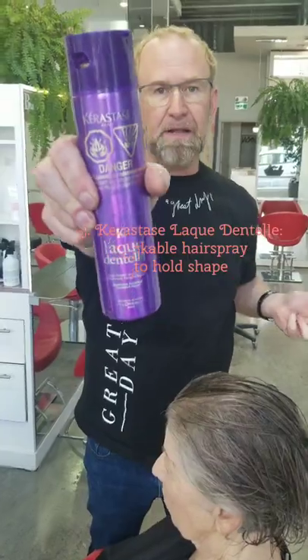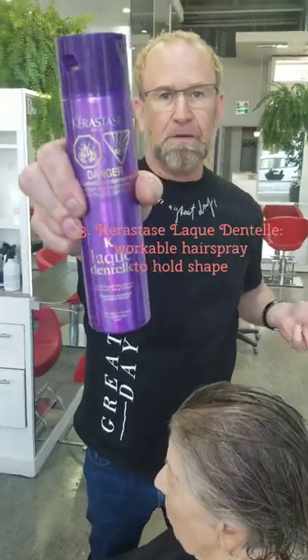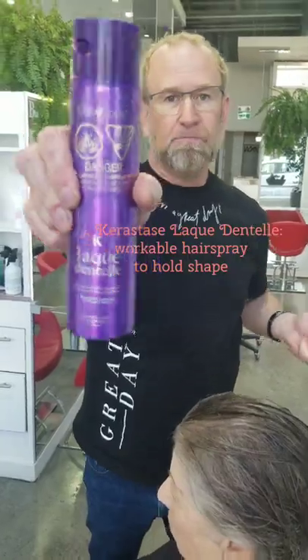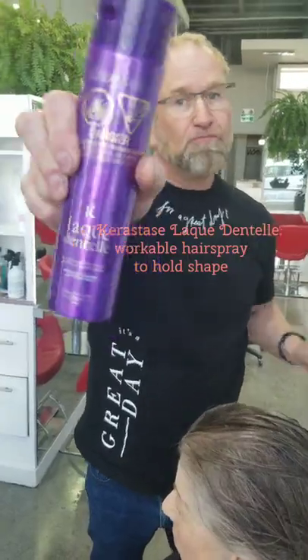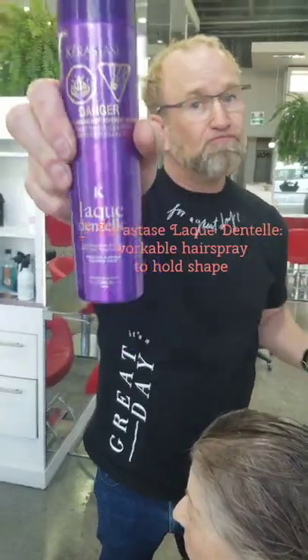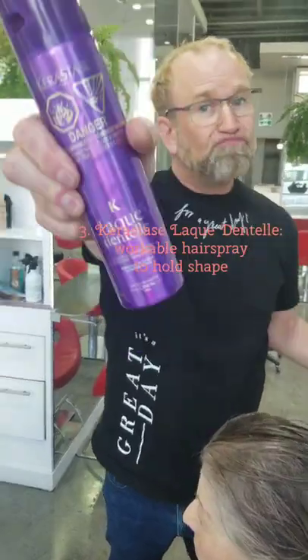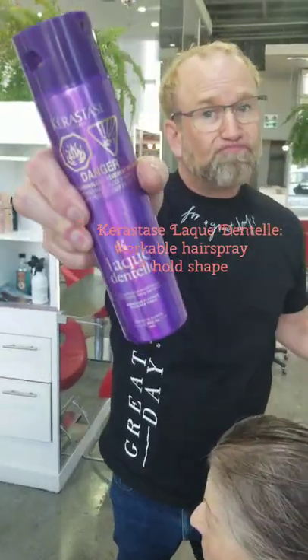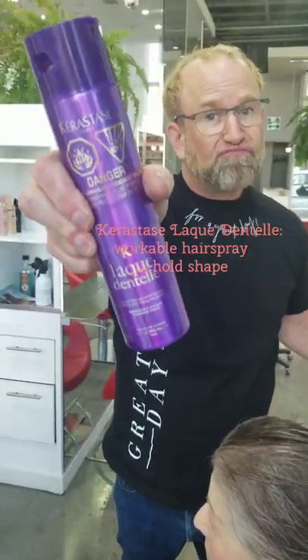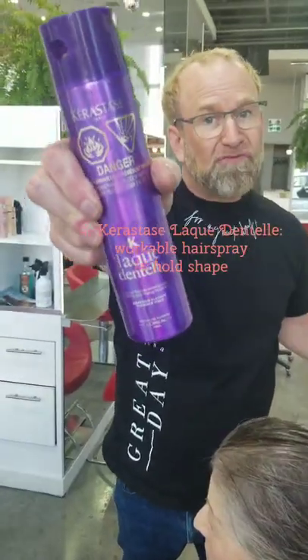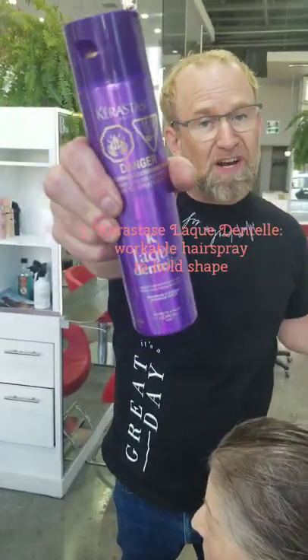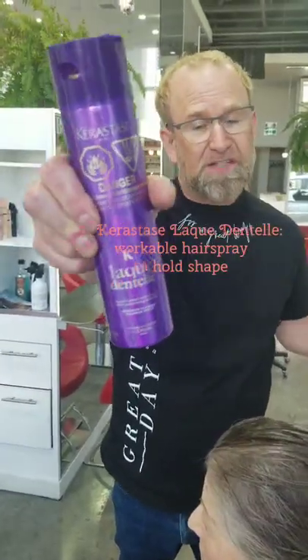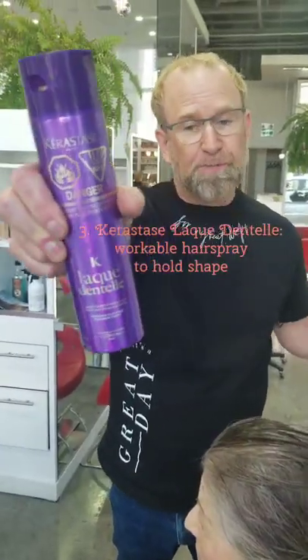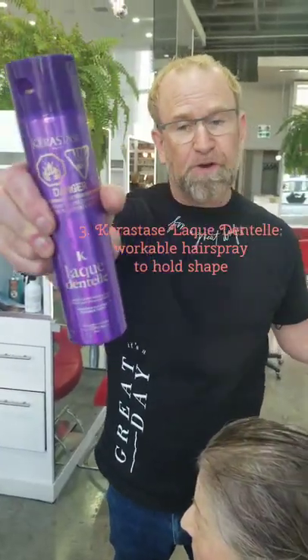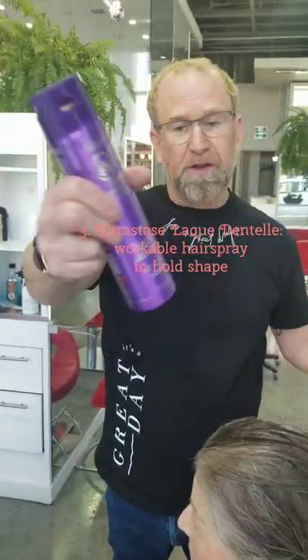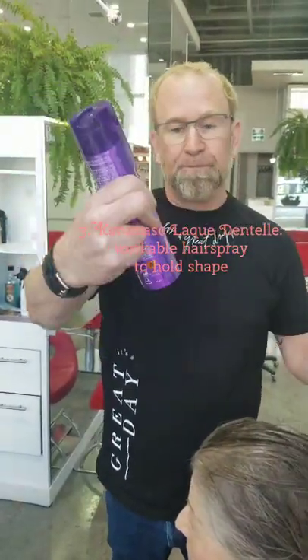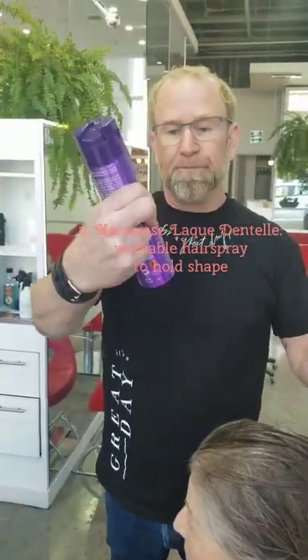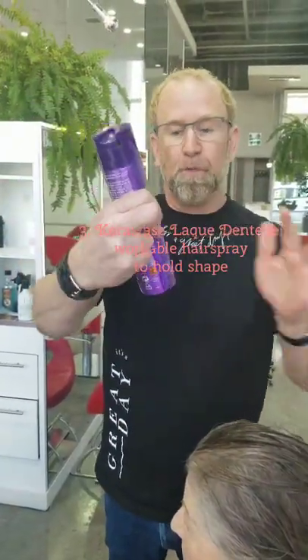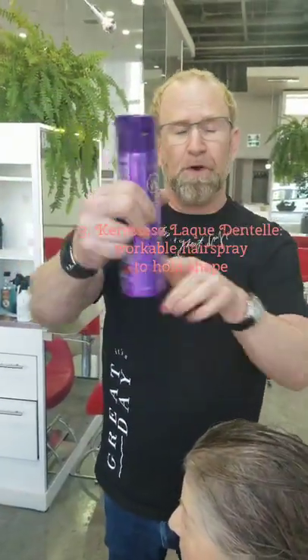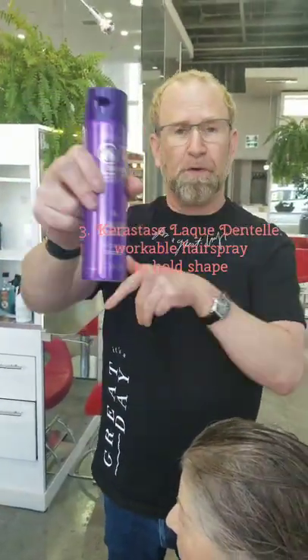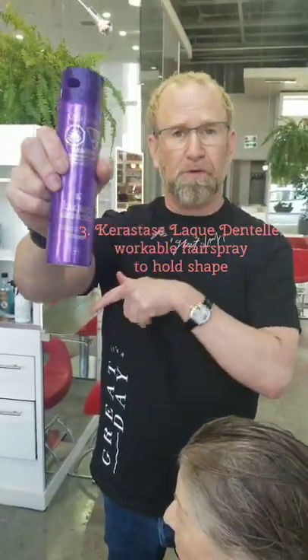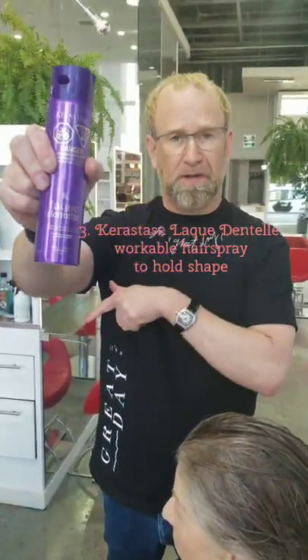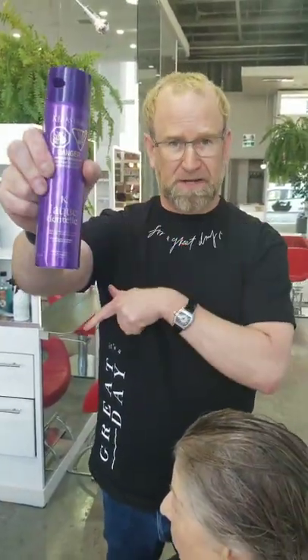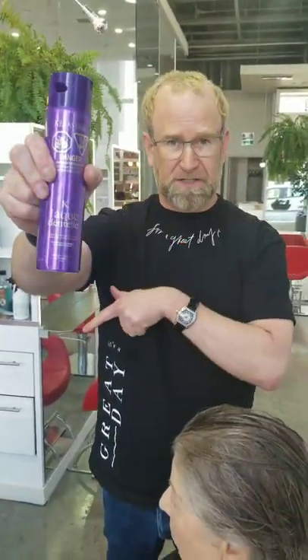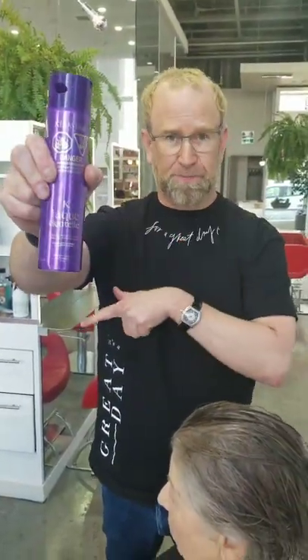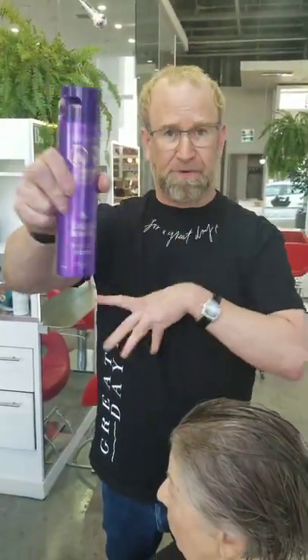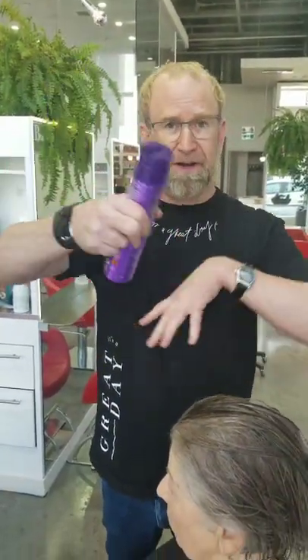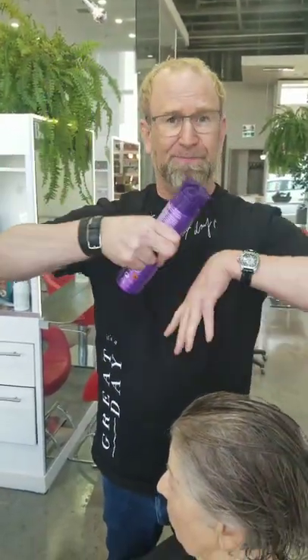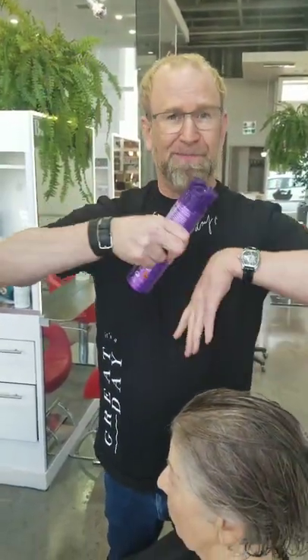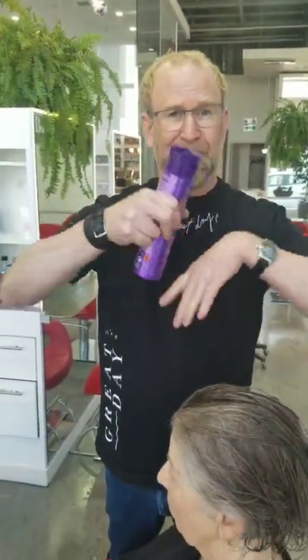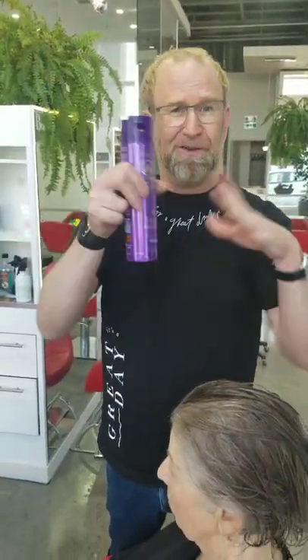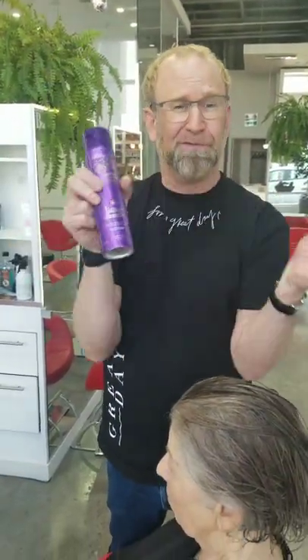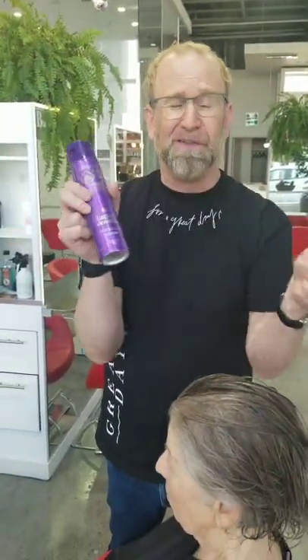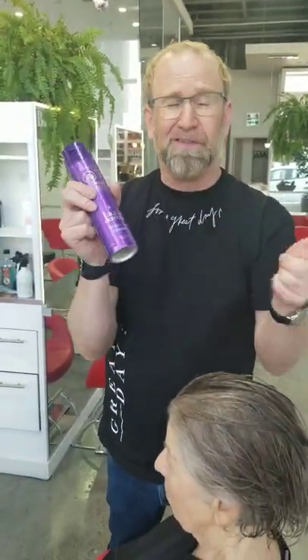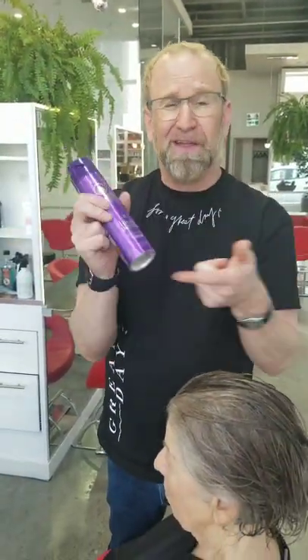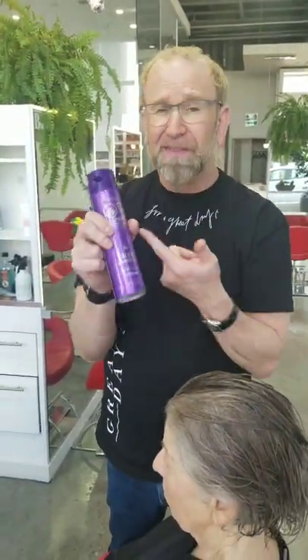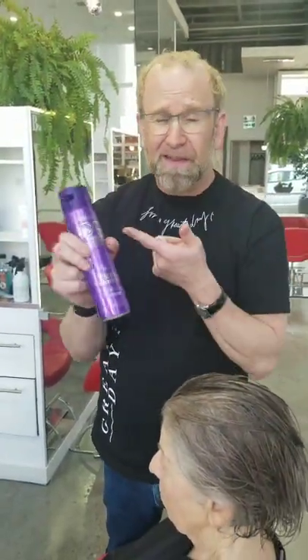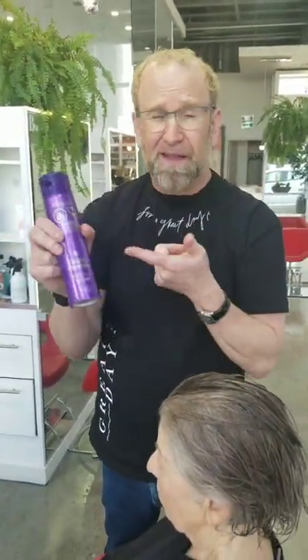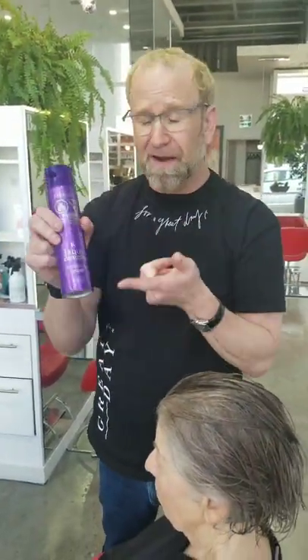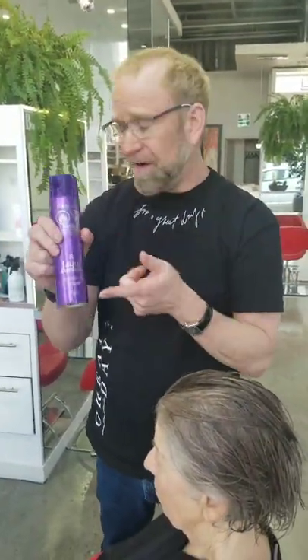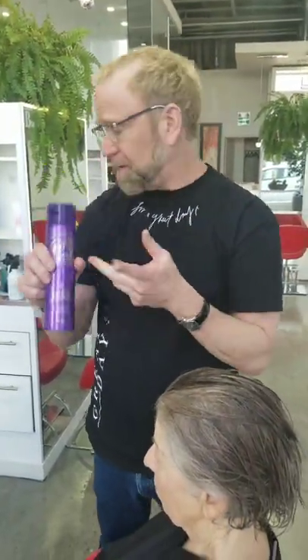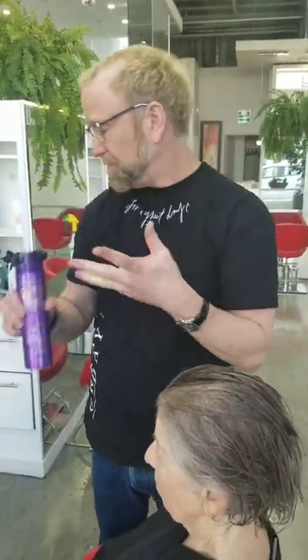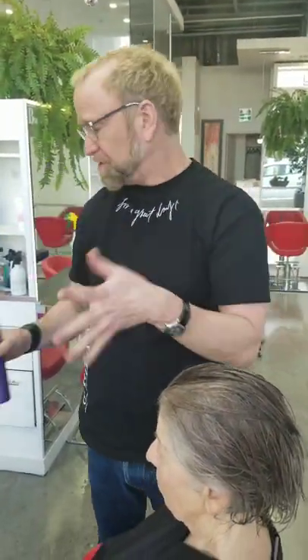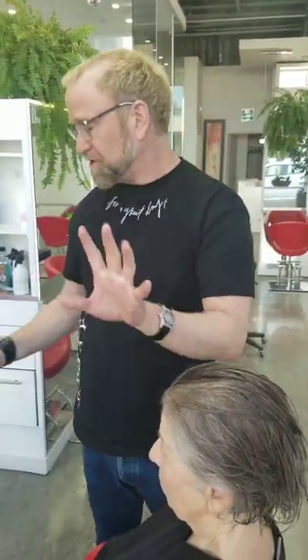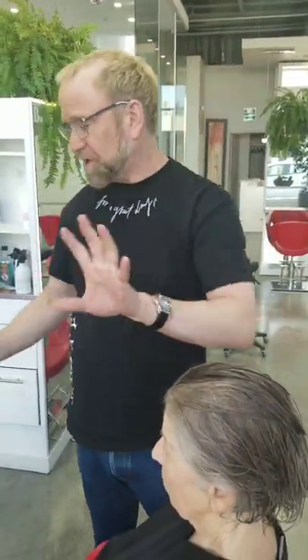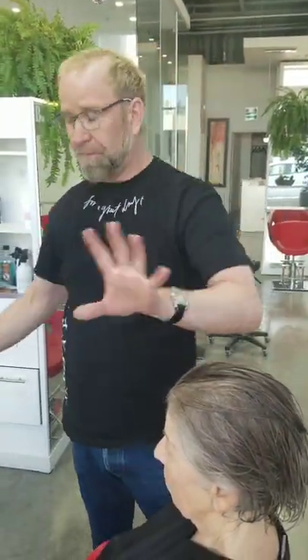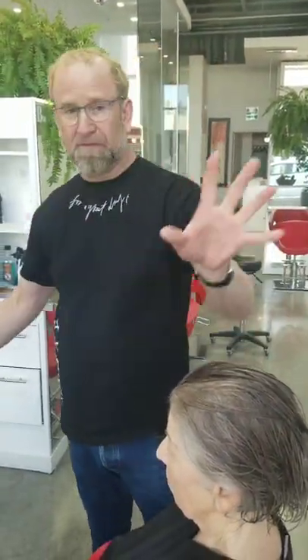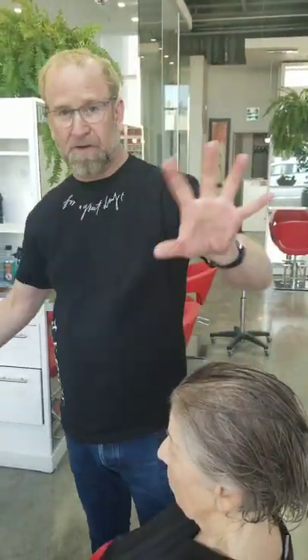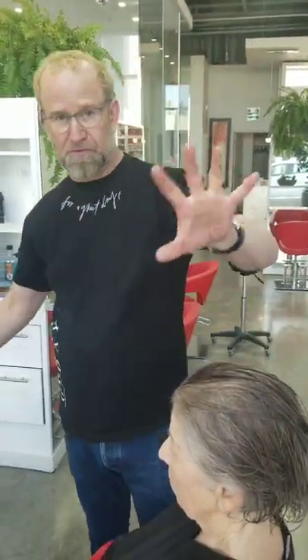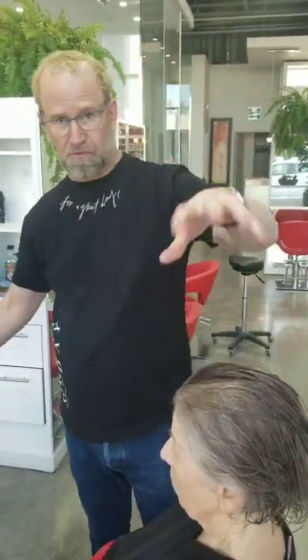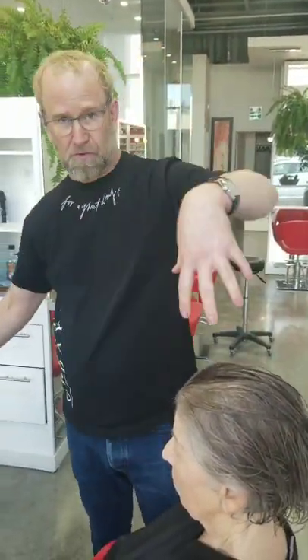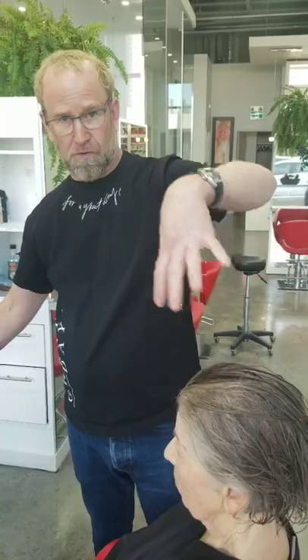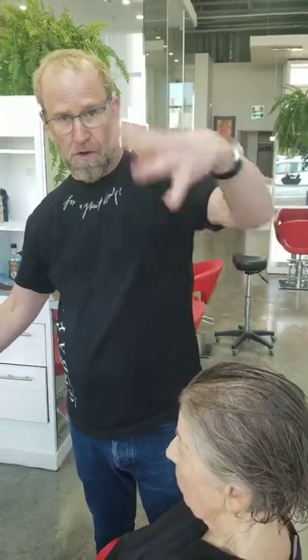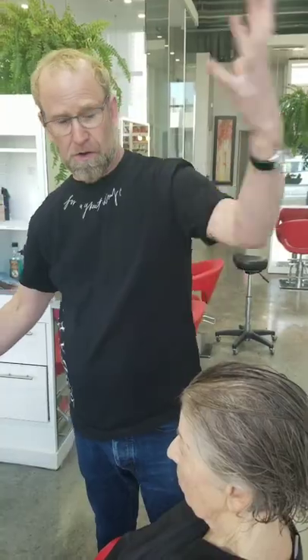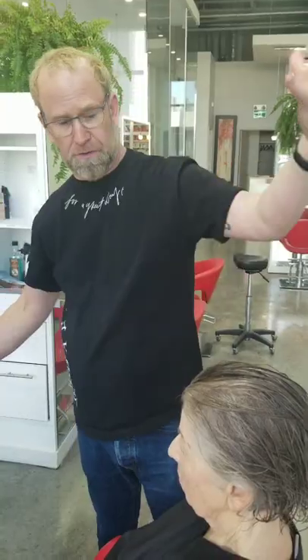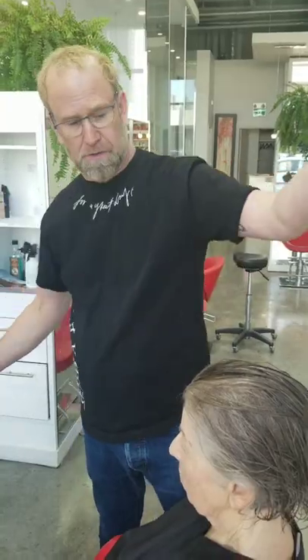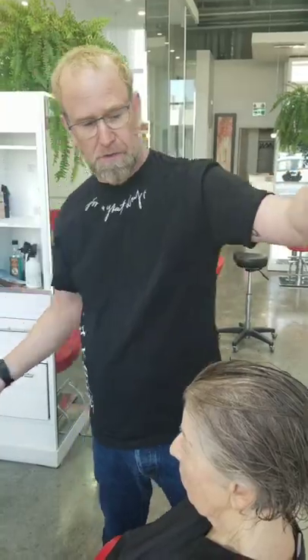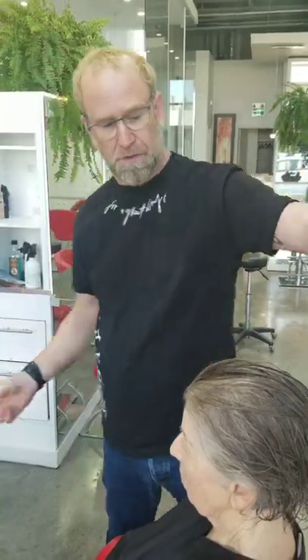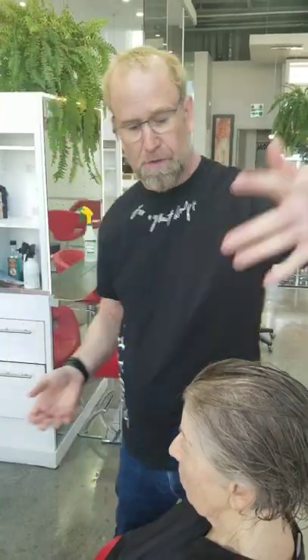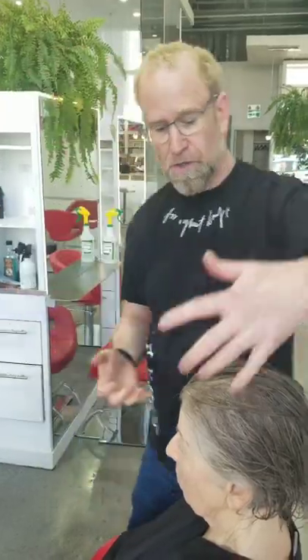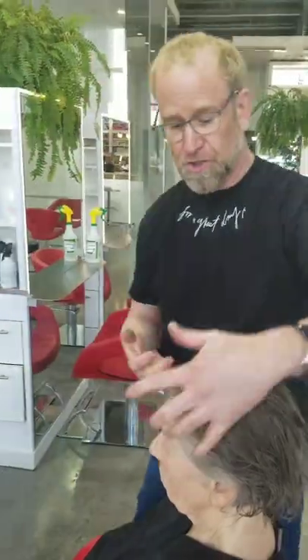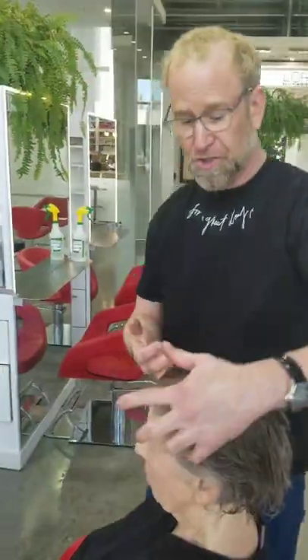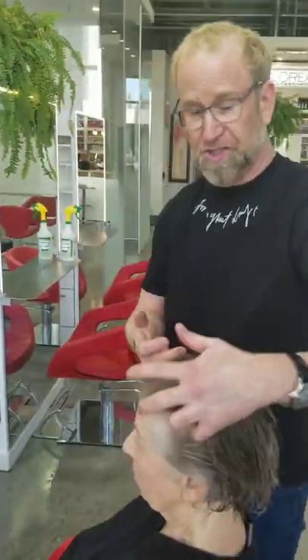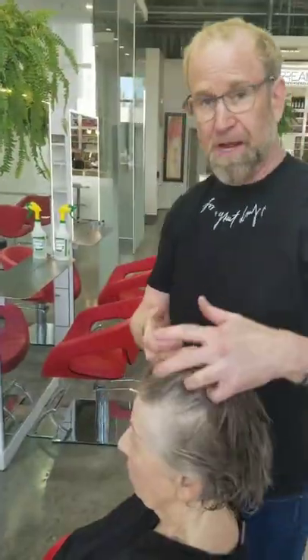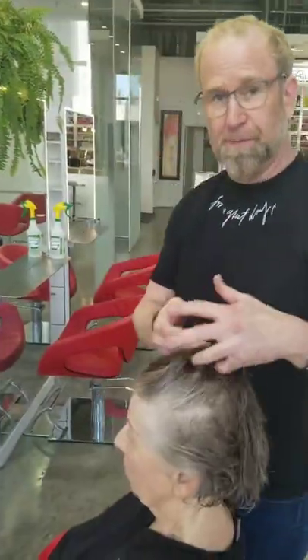And then I'll use a workable hairspray — you feel nothing in the hair but just a bit of control on the shape.